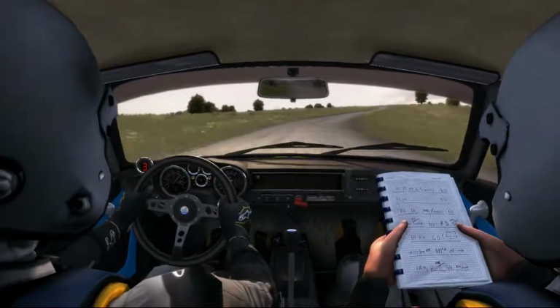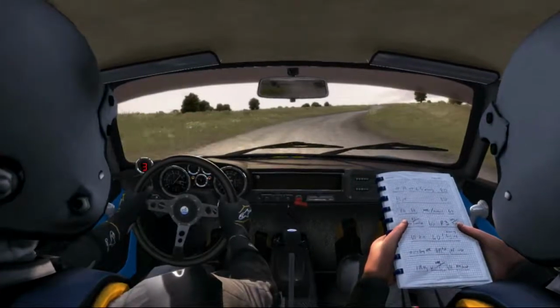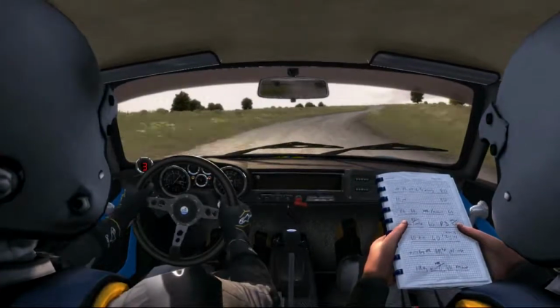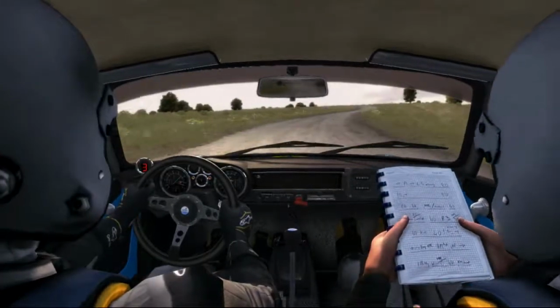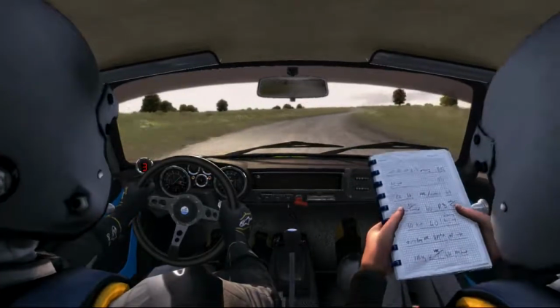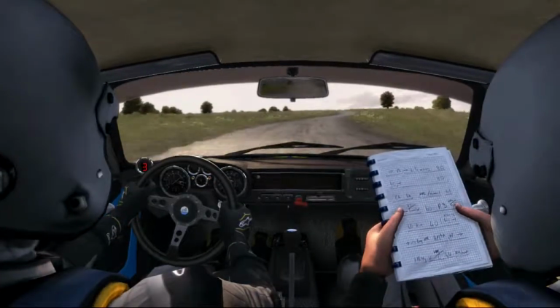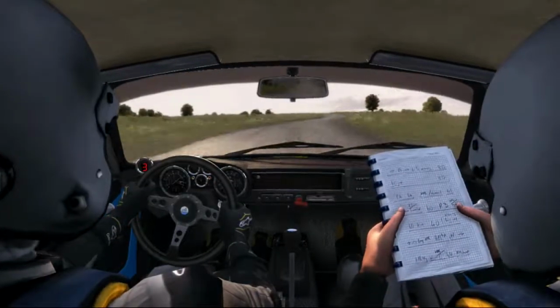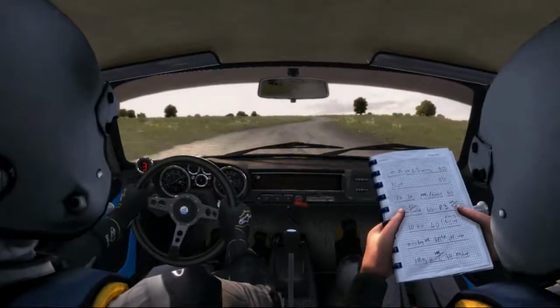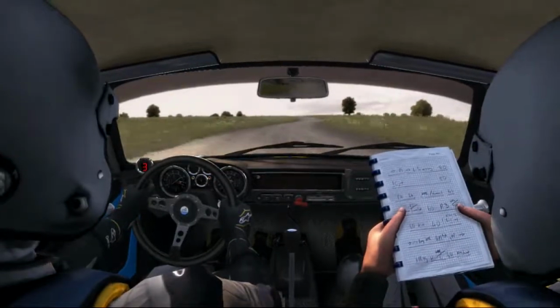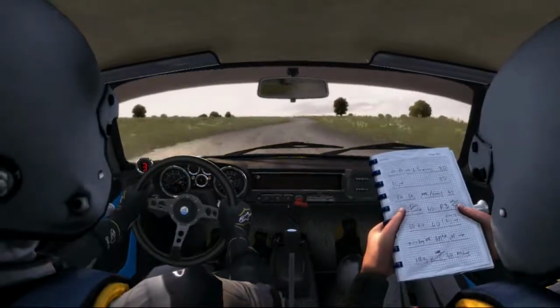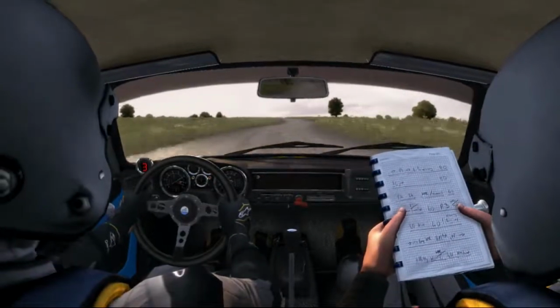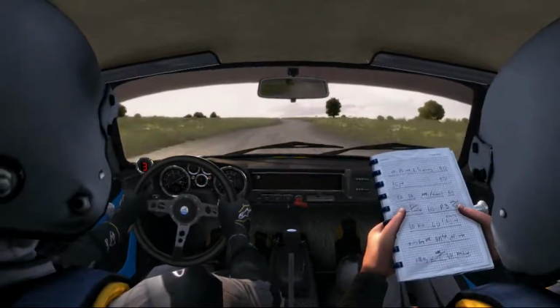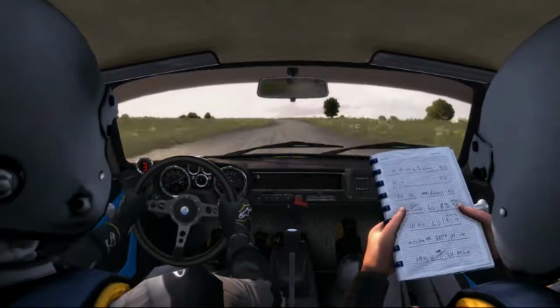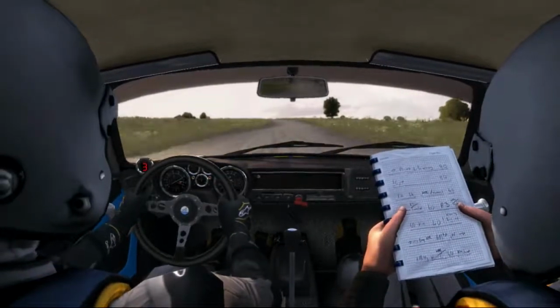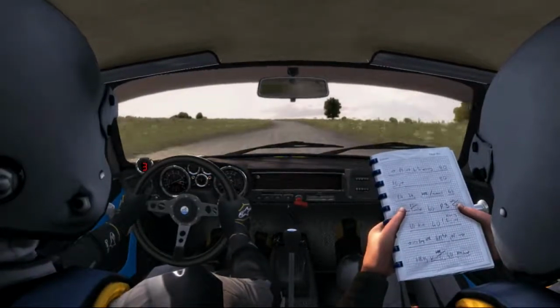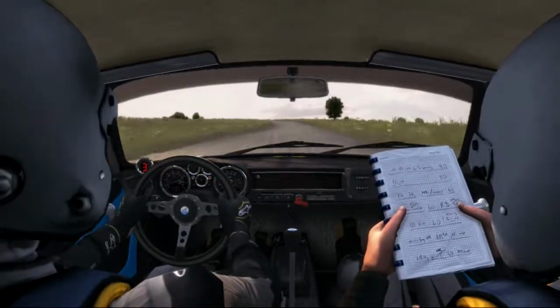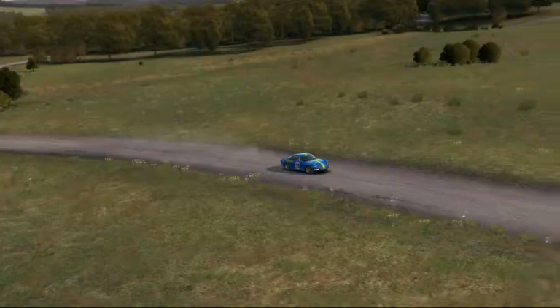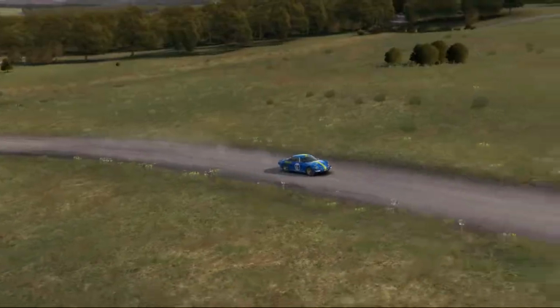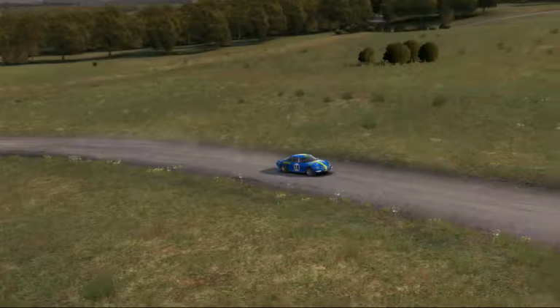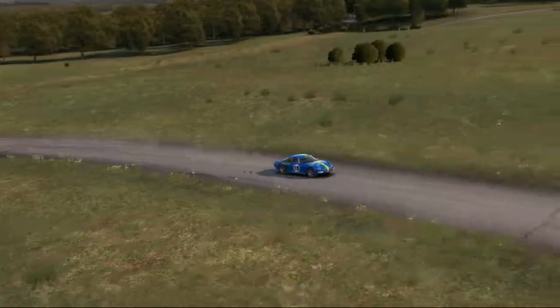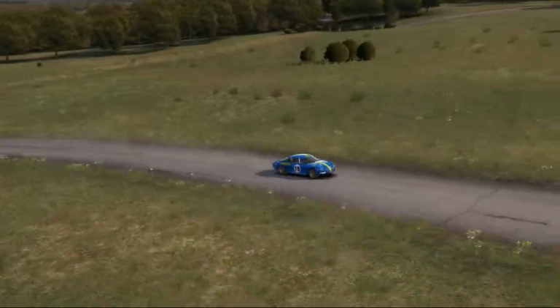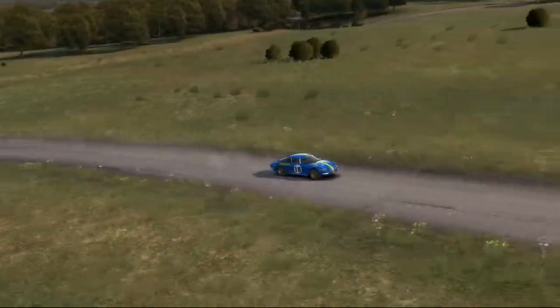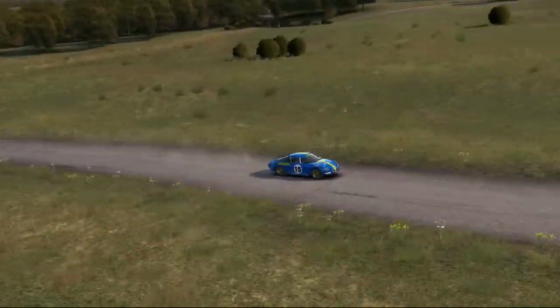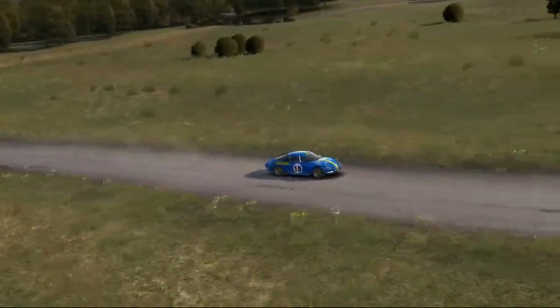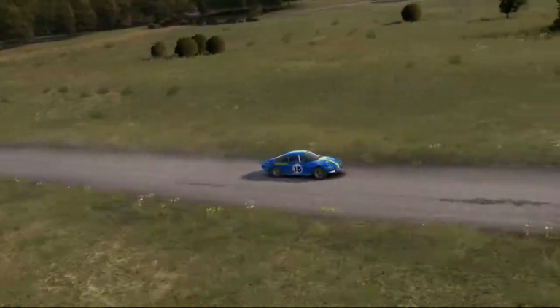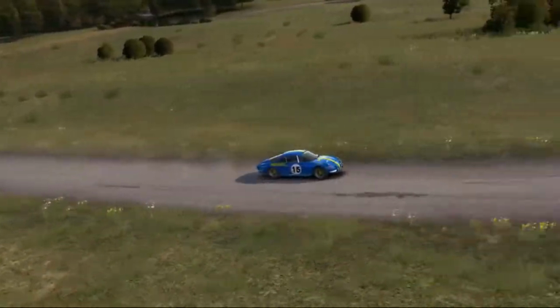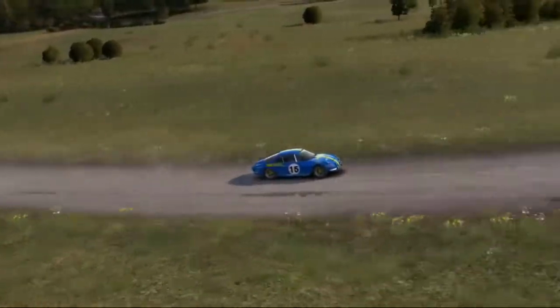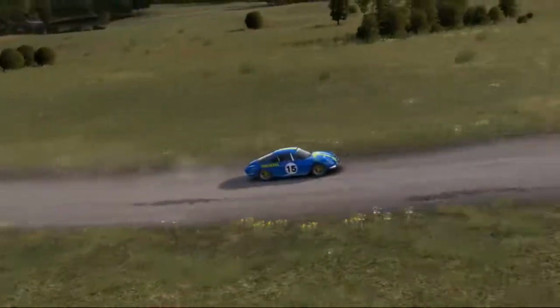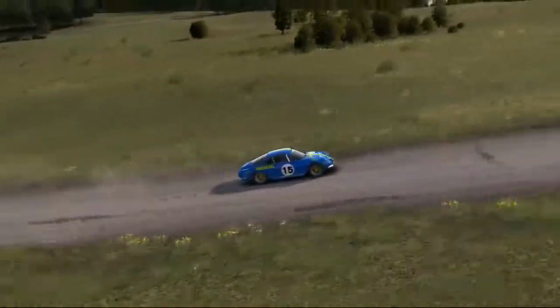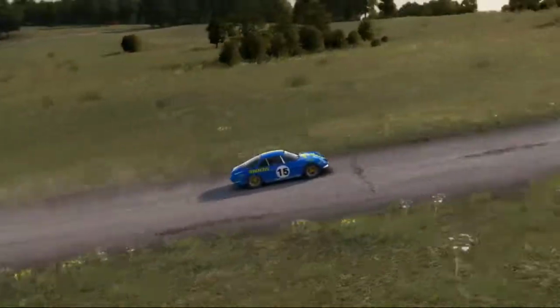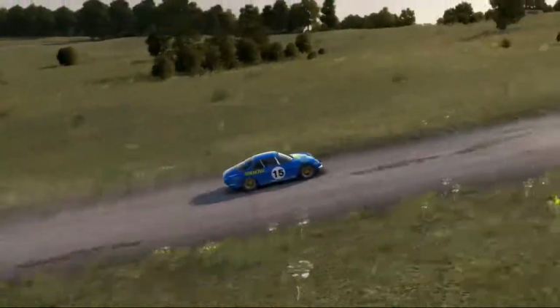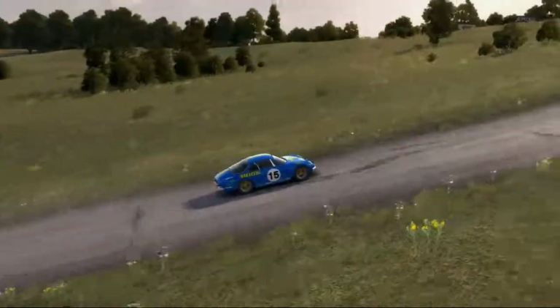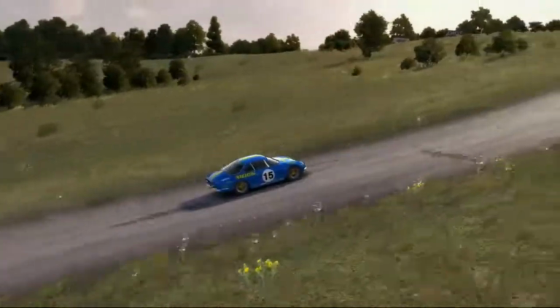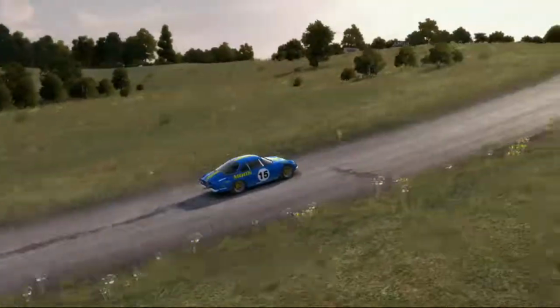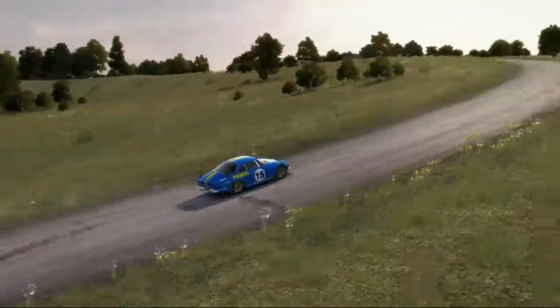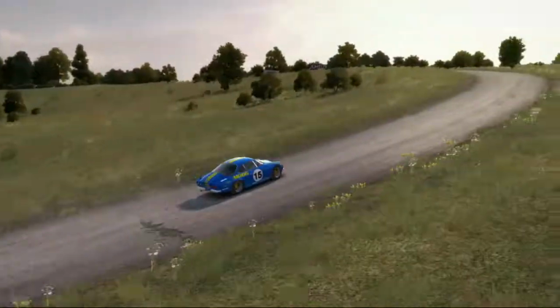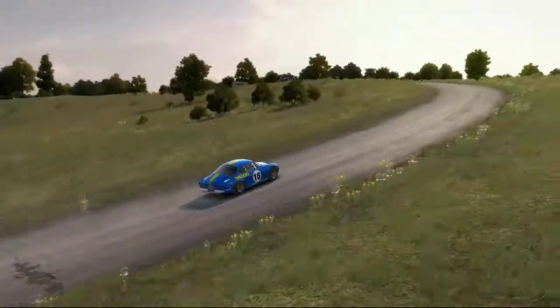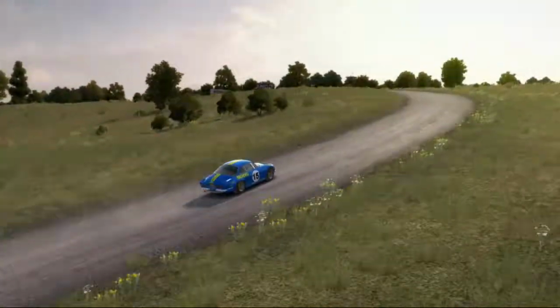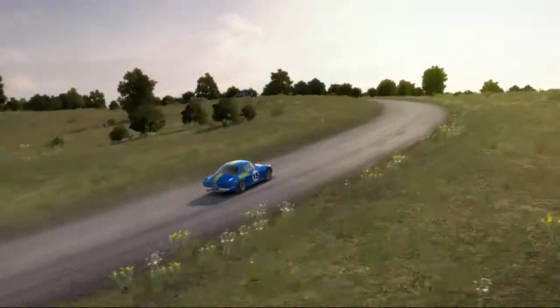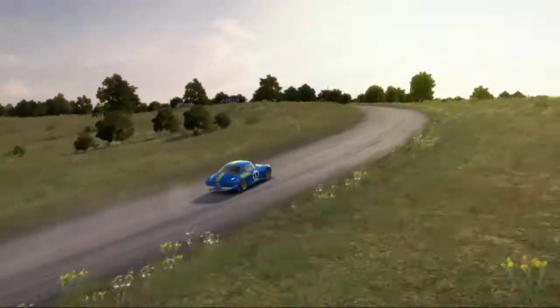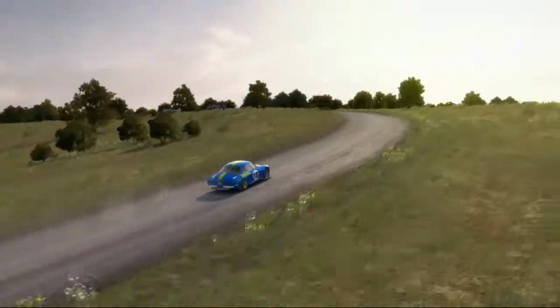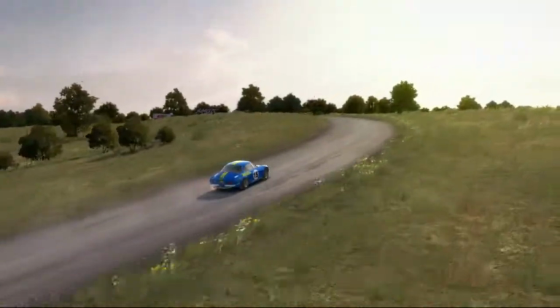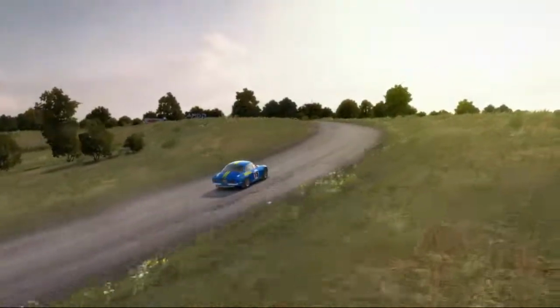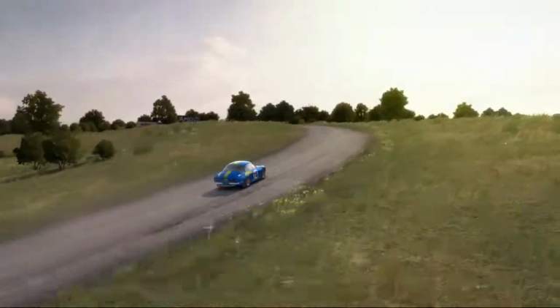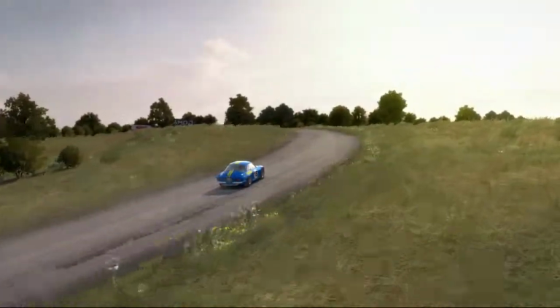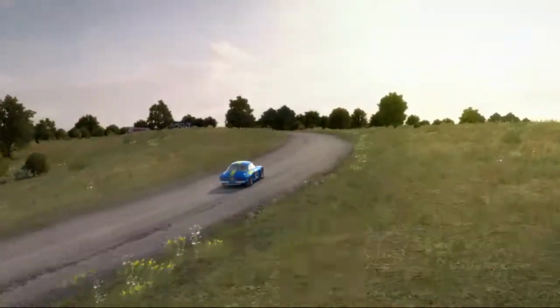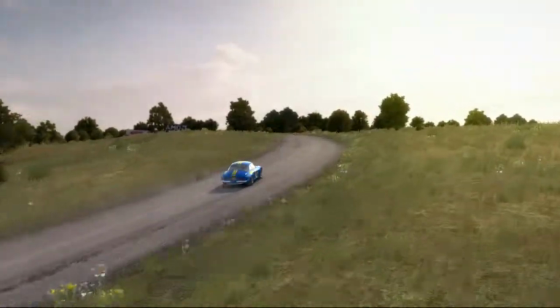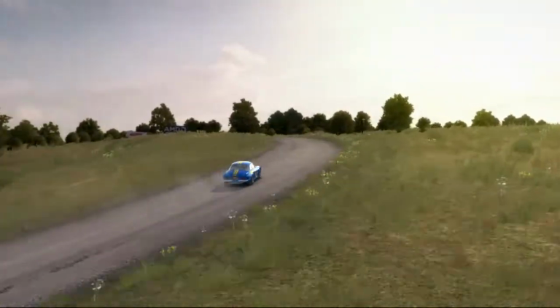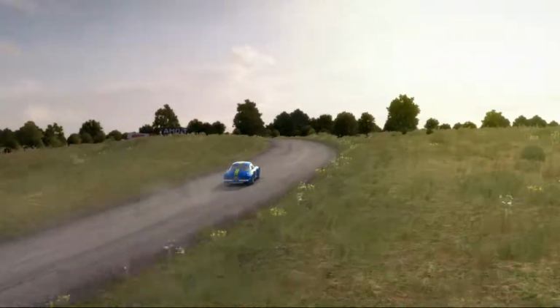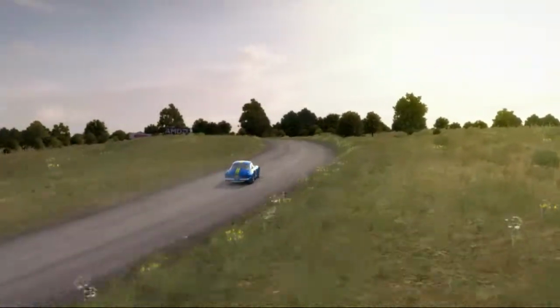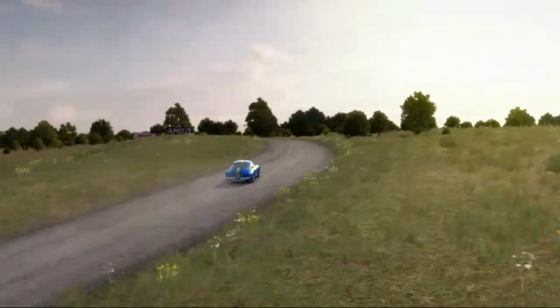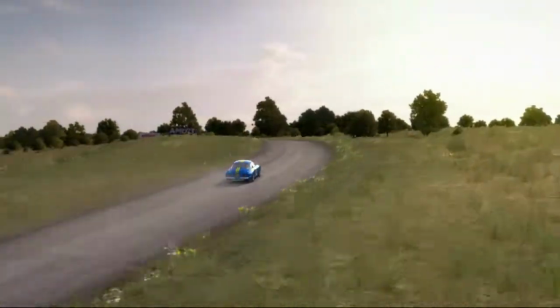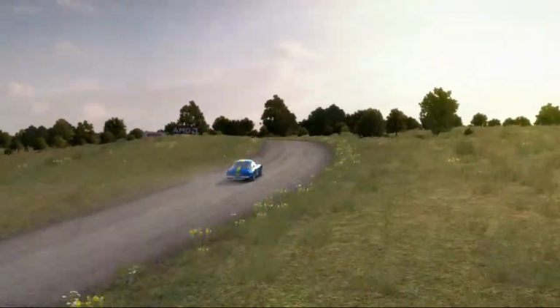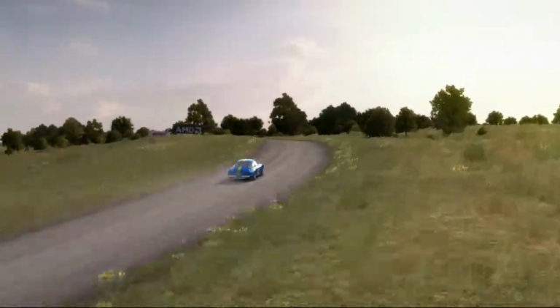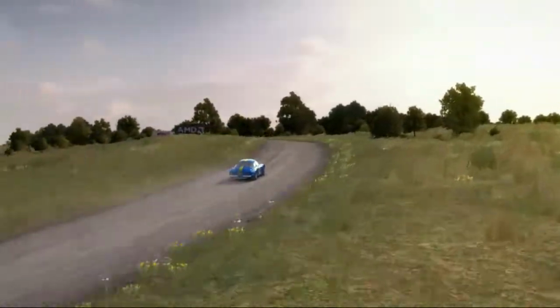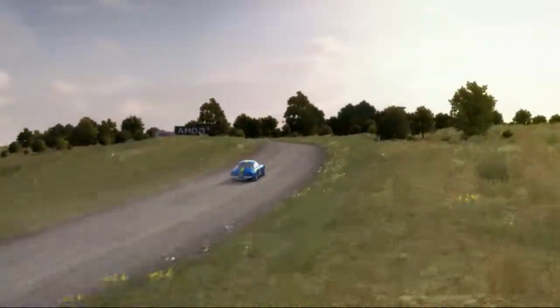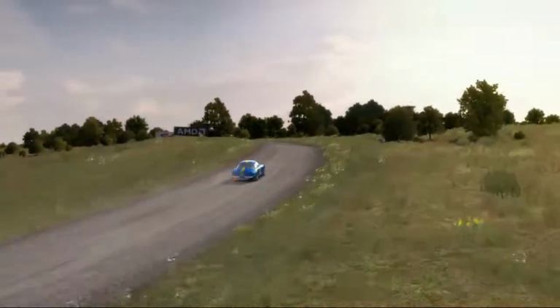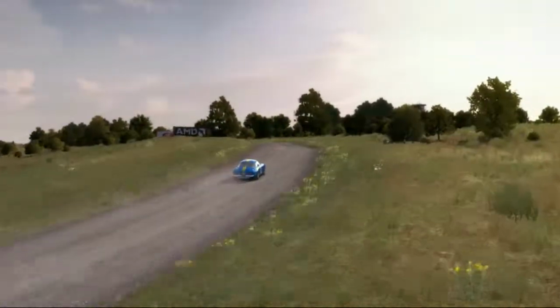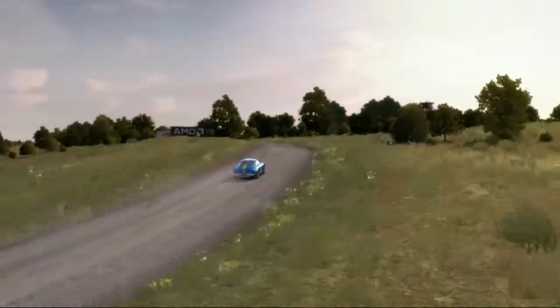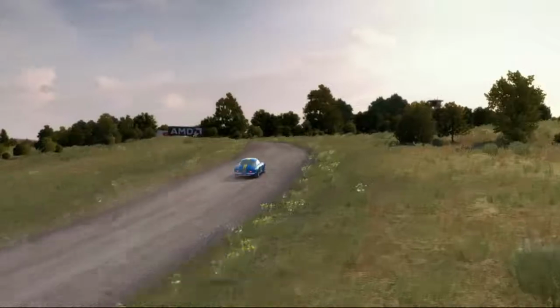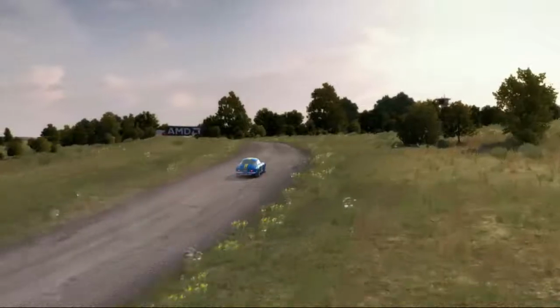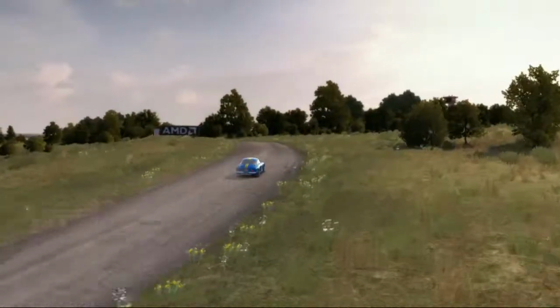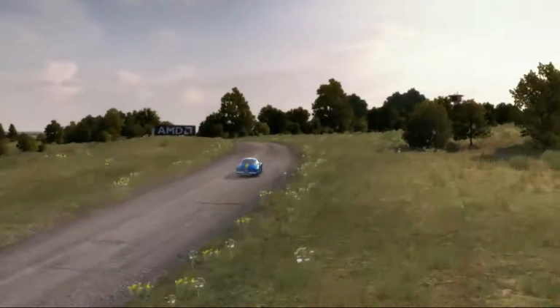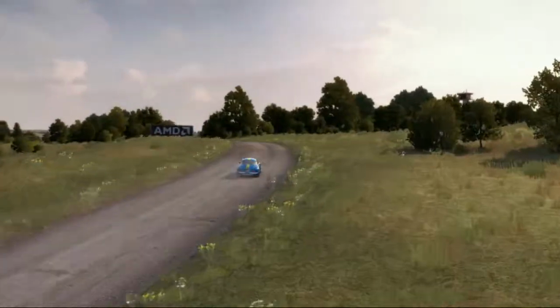Left 5 continues for 150, over crest. Turn hairpin right, don't cut.